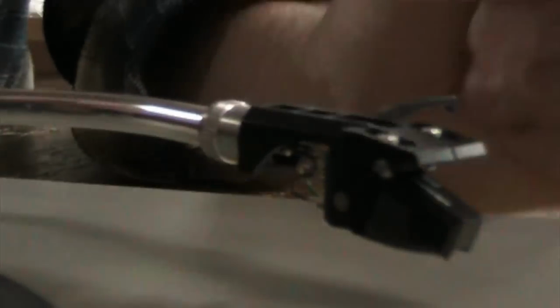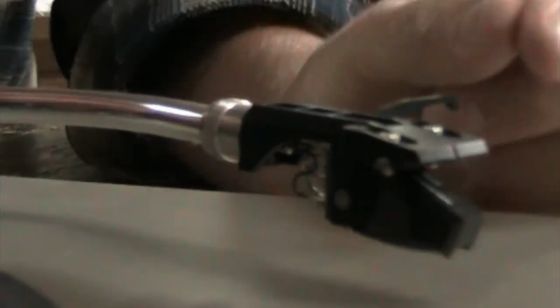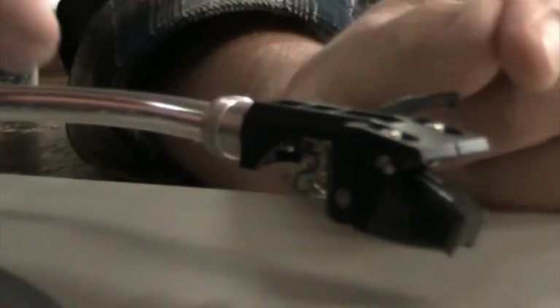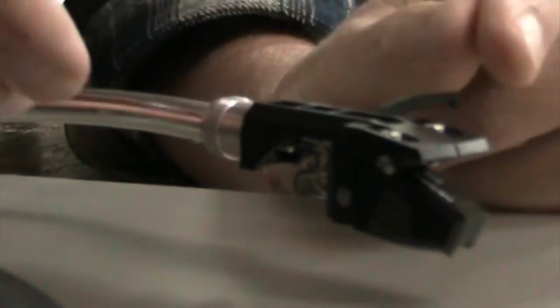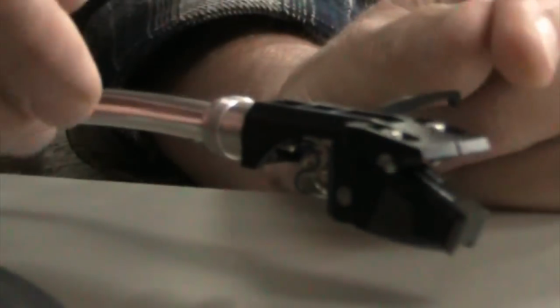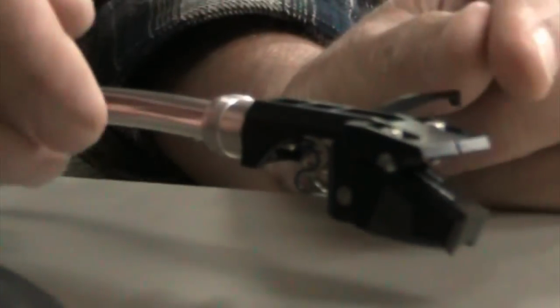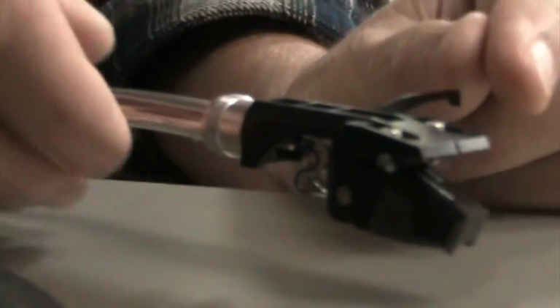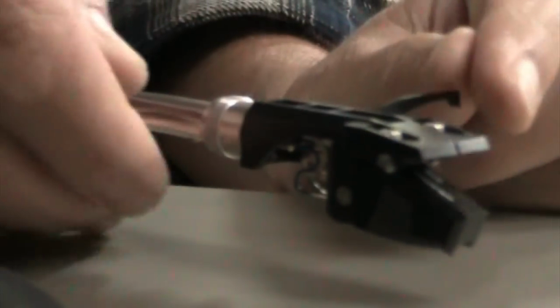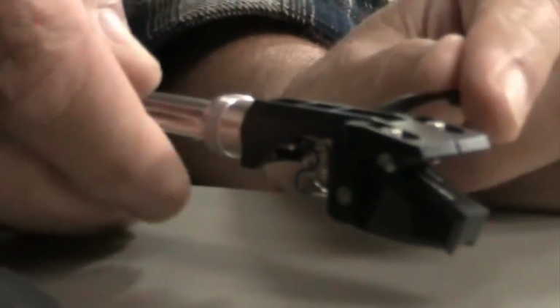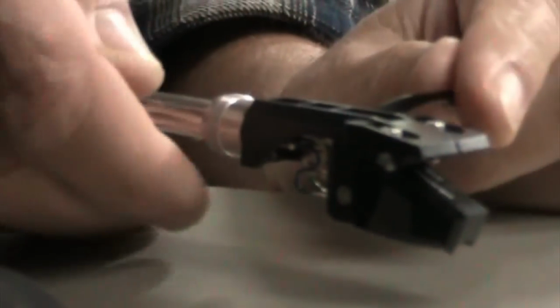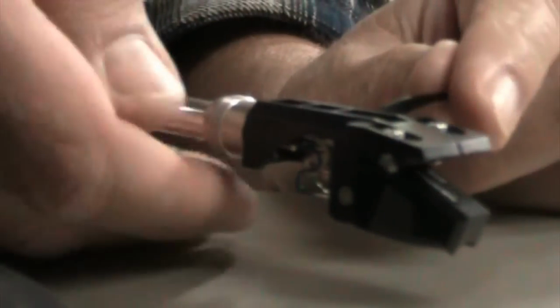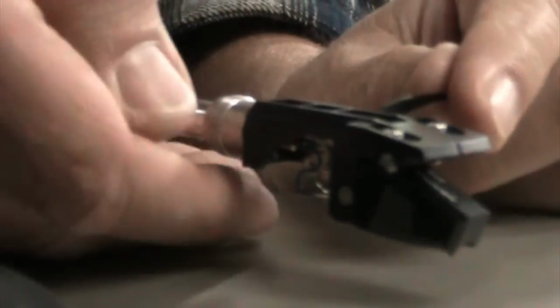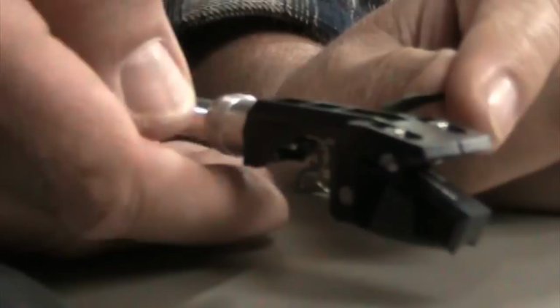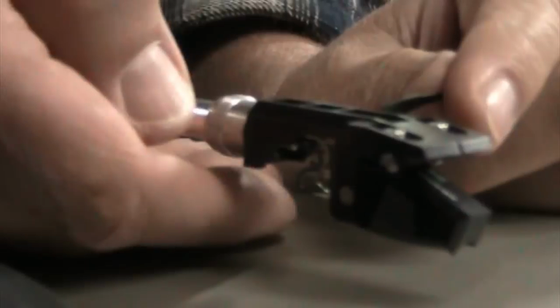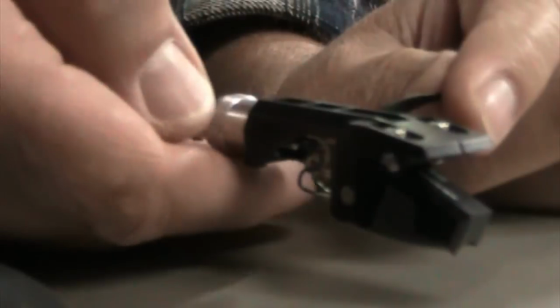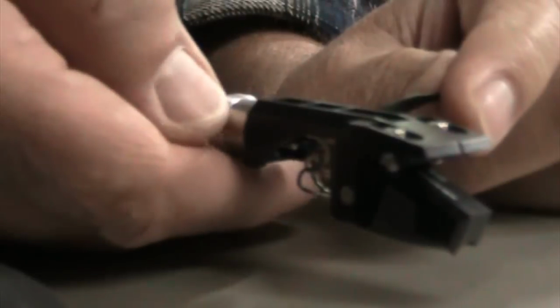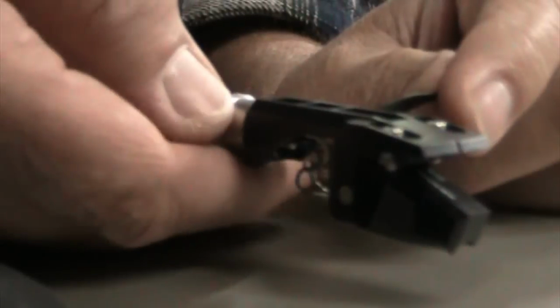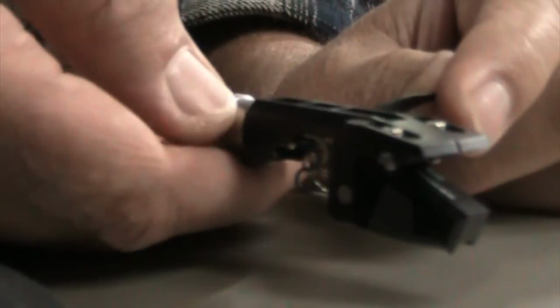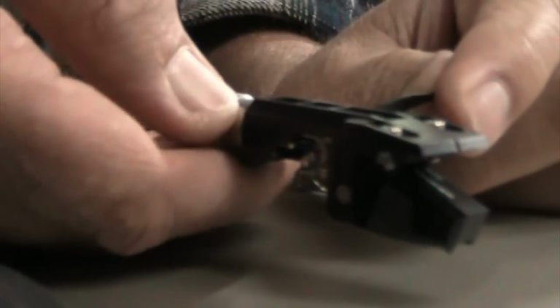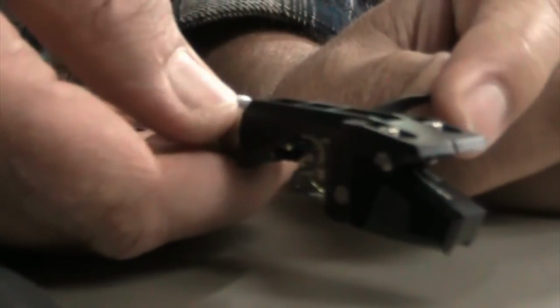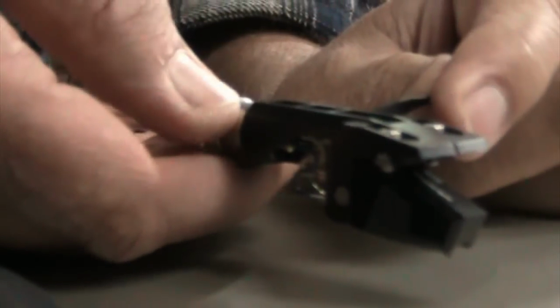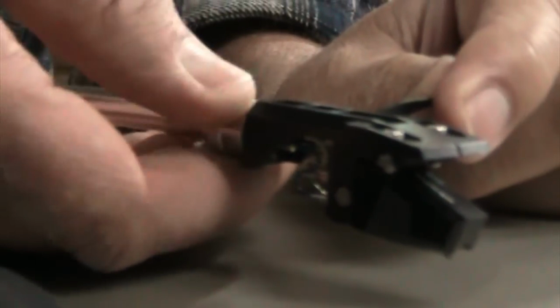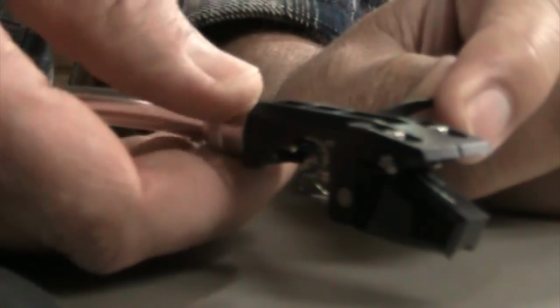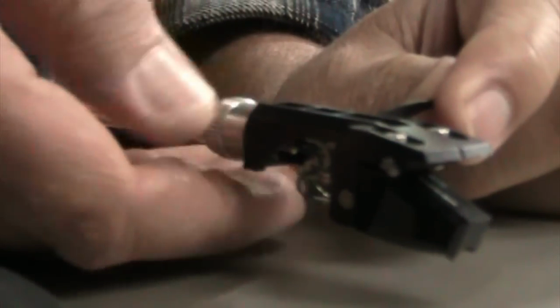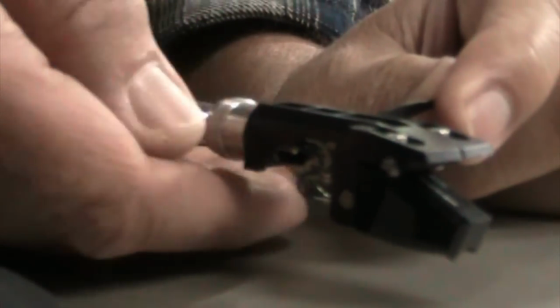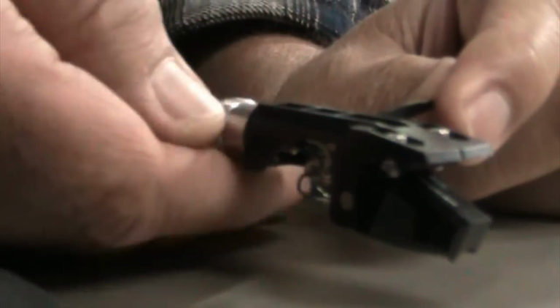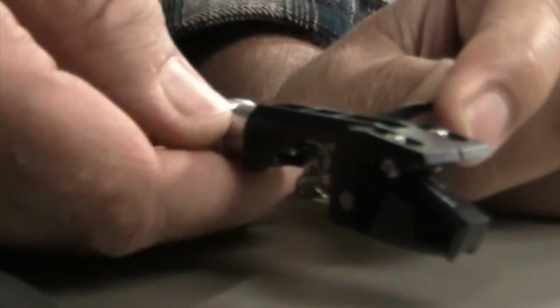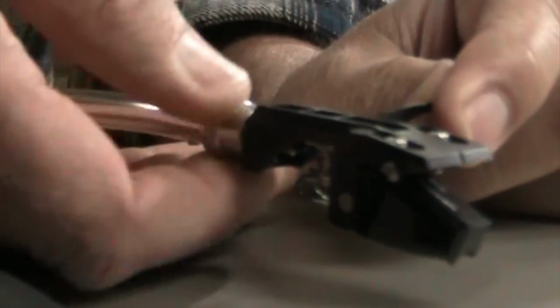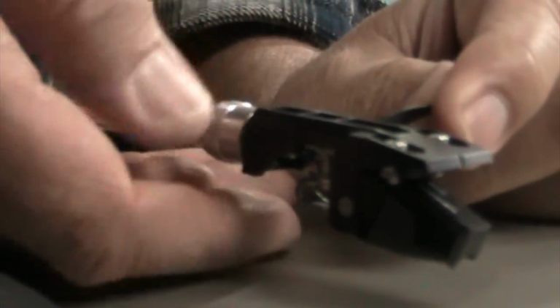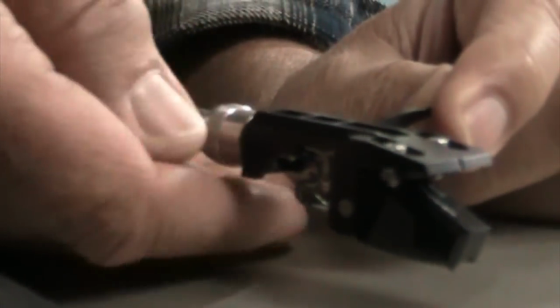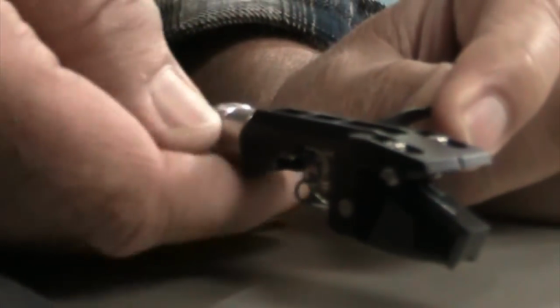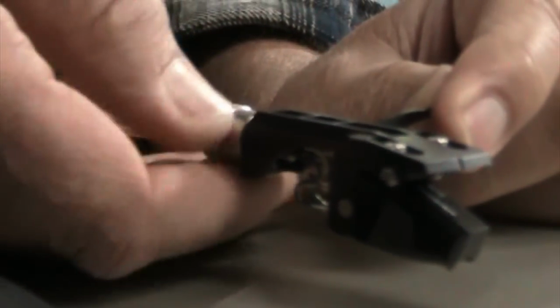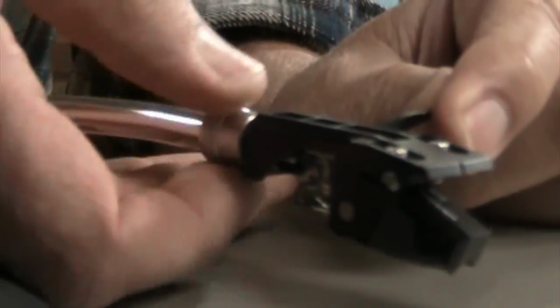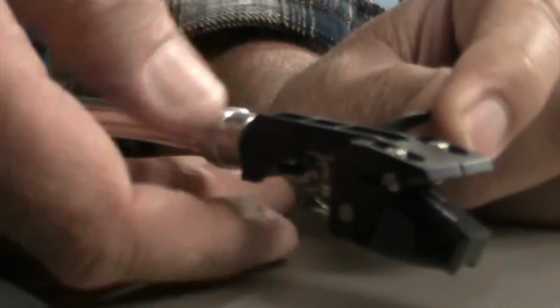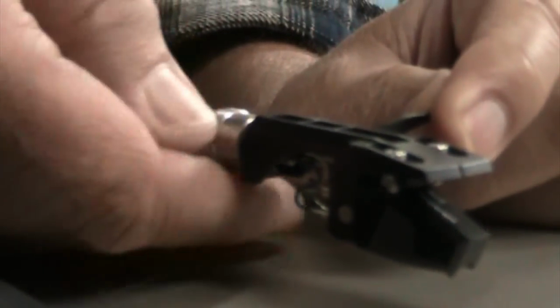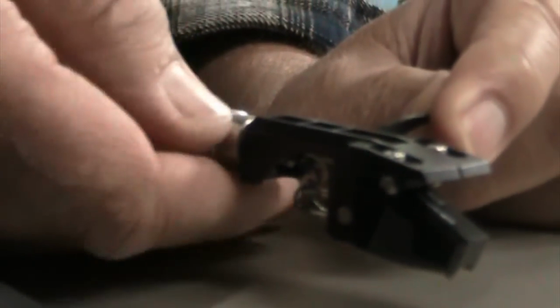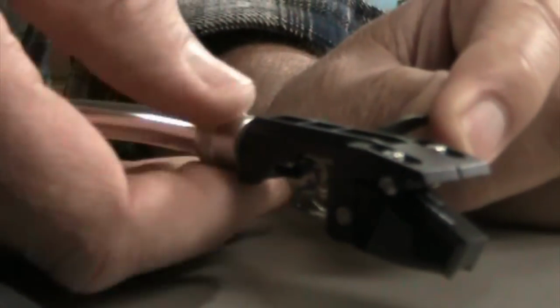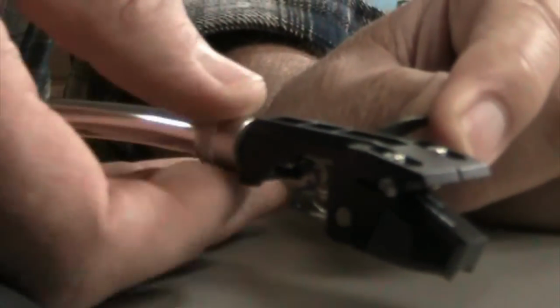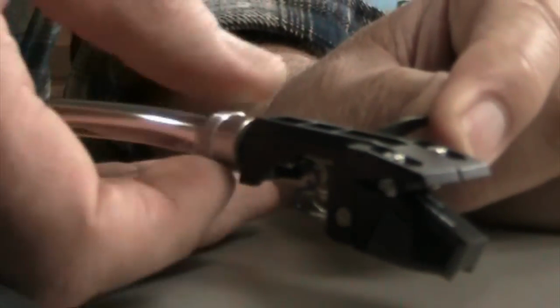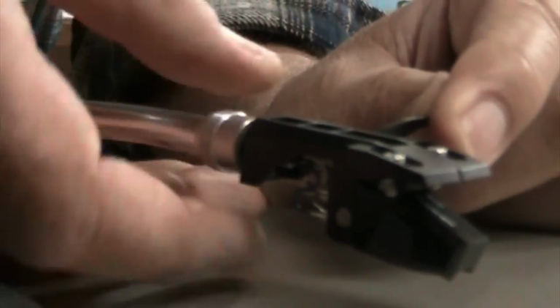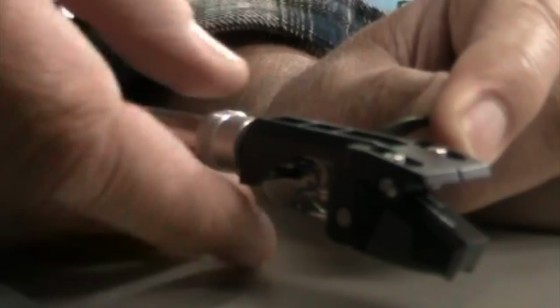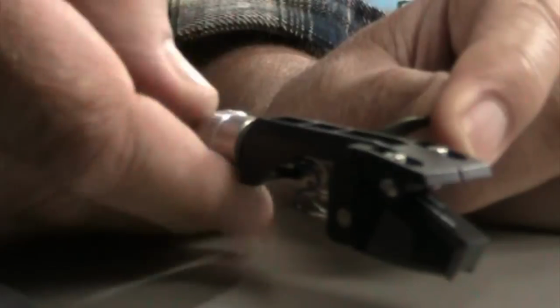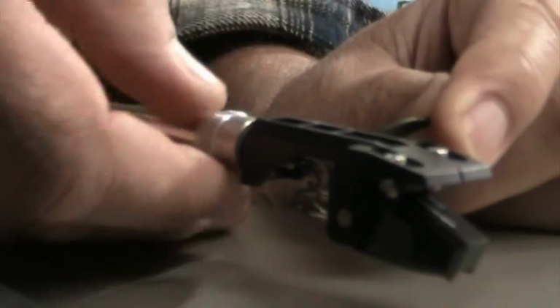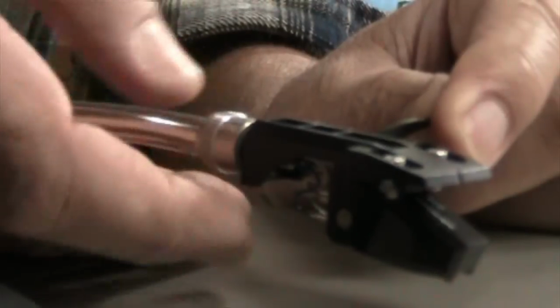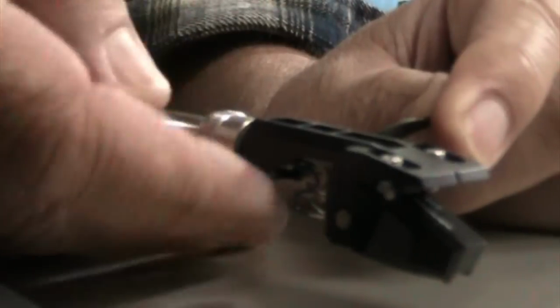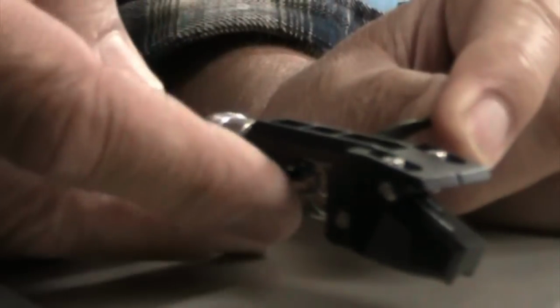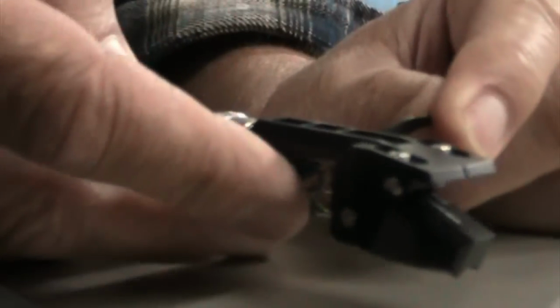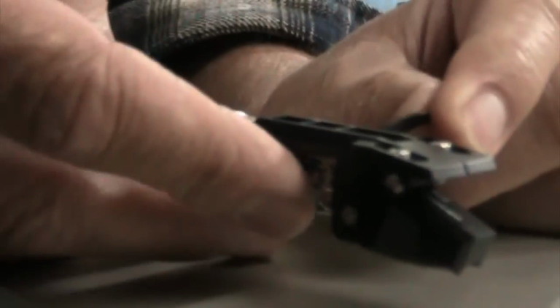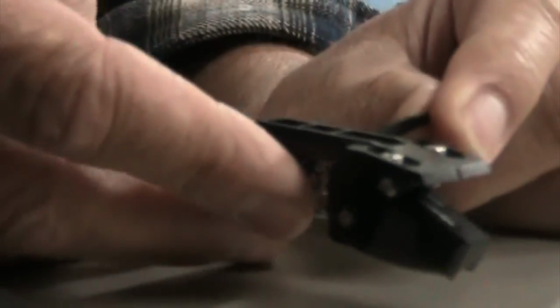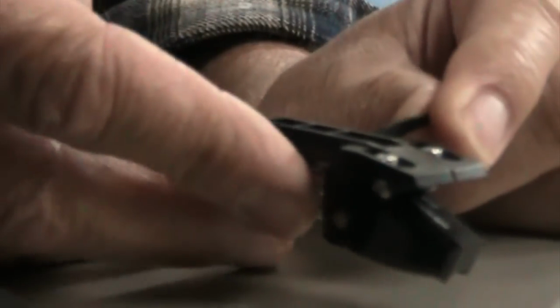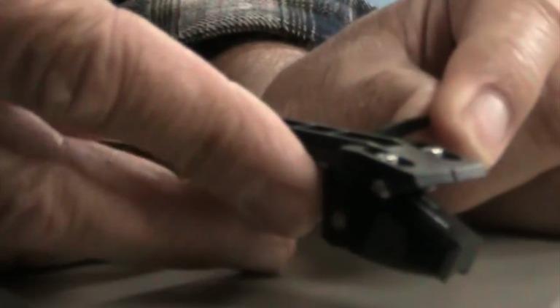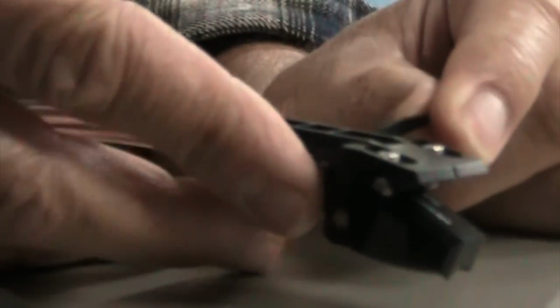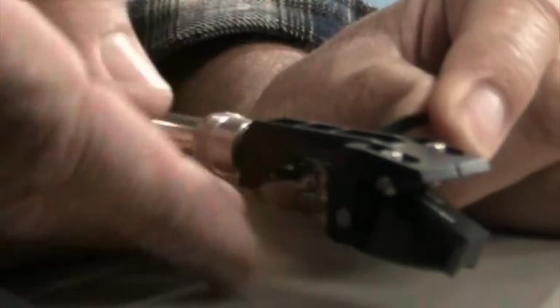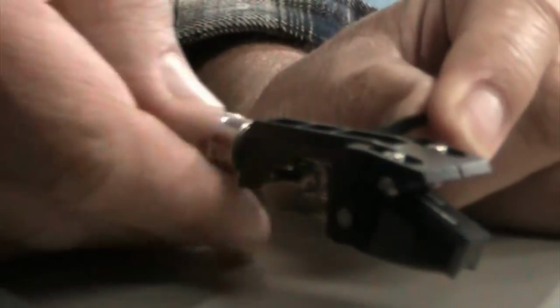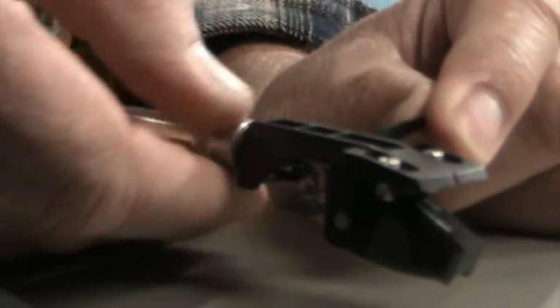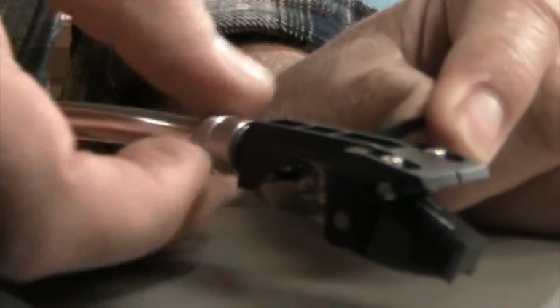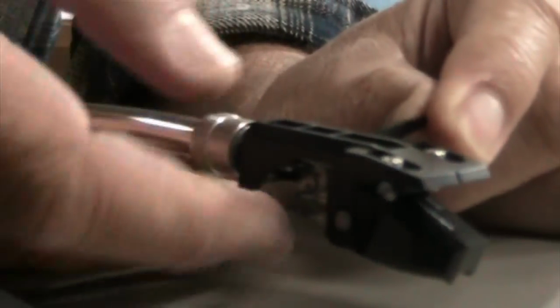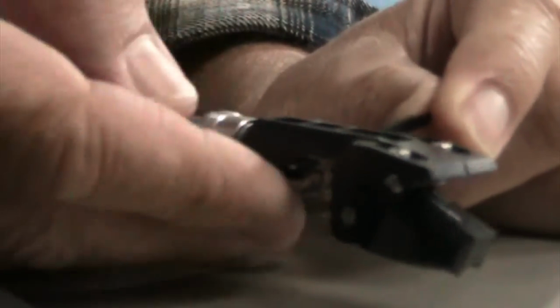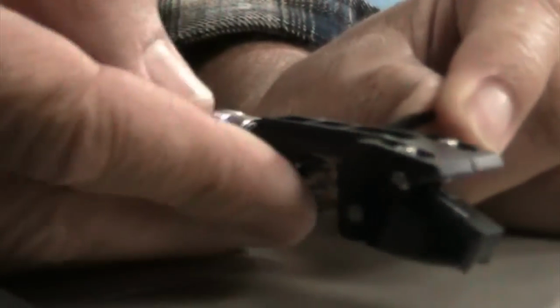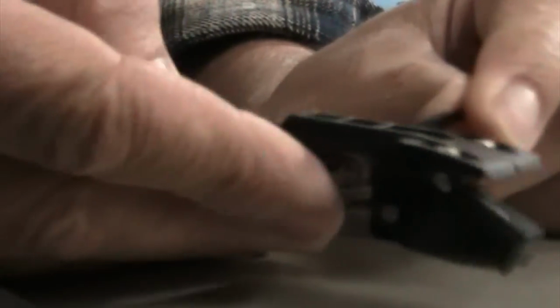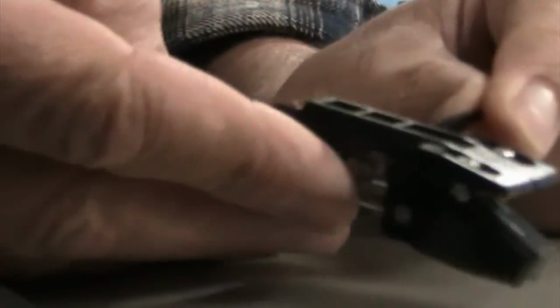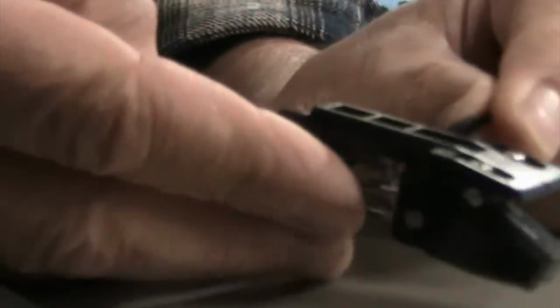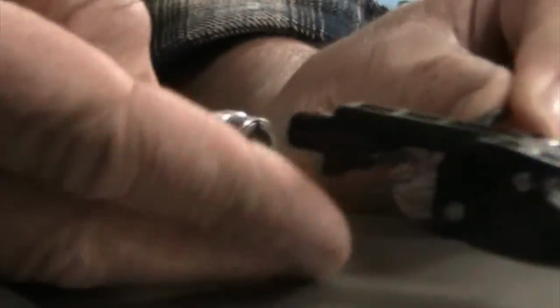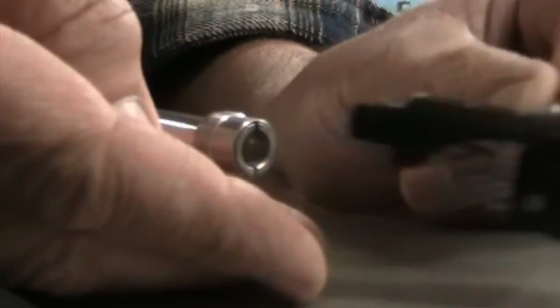To remove the head shell, you turn this little knob here and this will free the head shell and it slides right out.